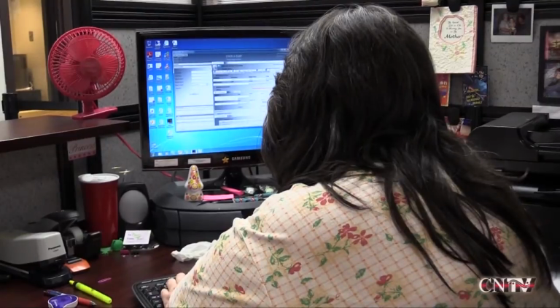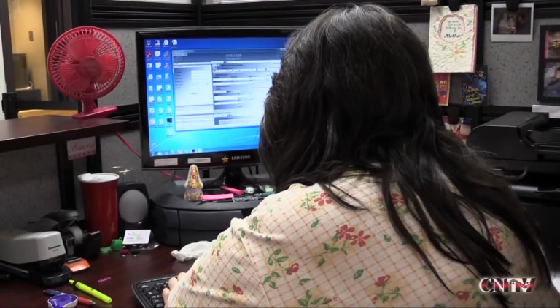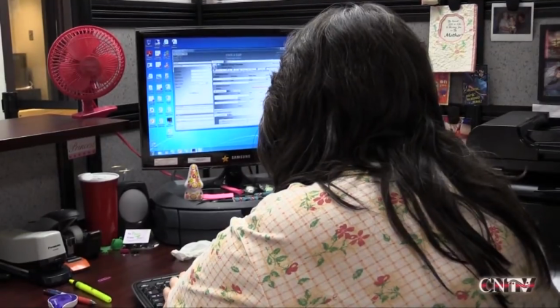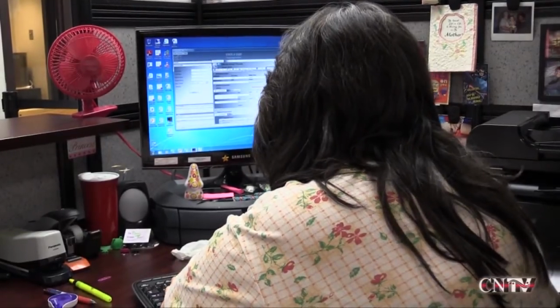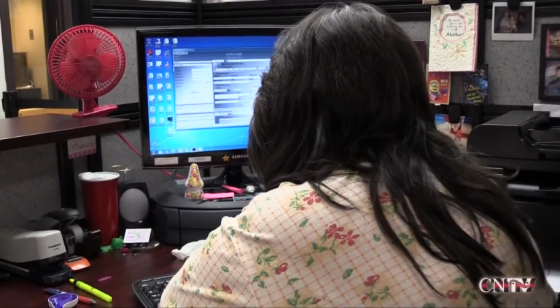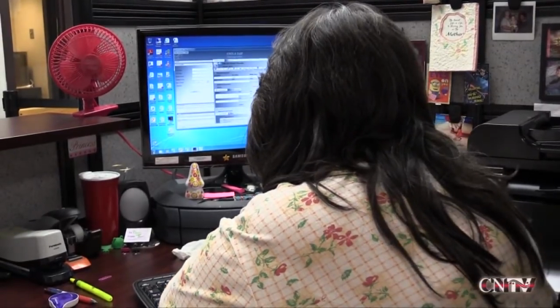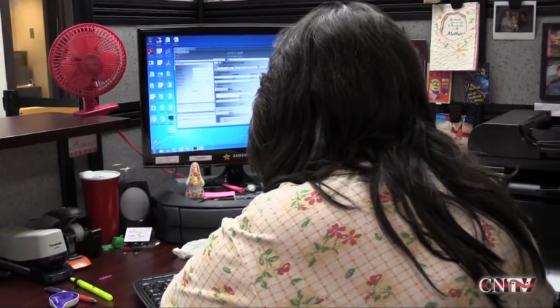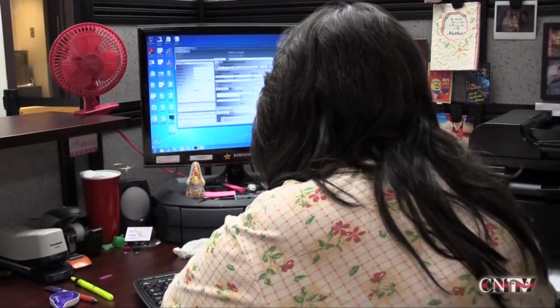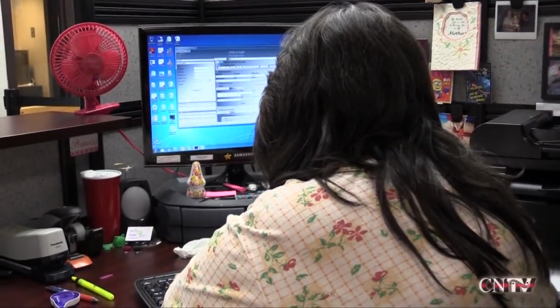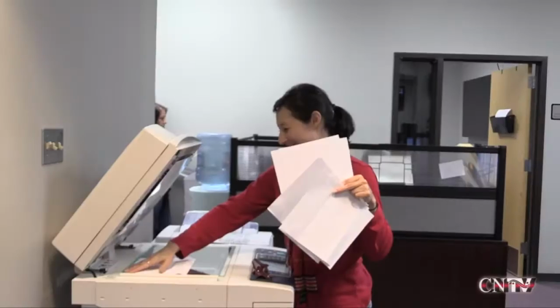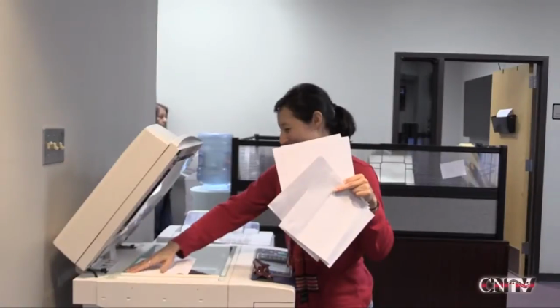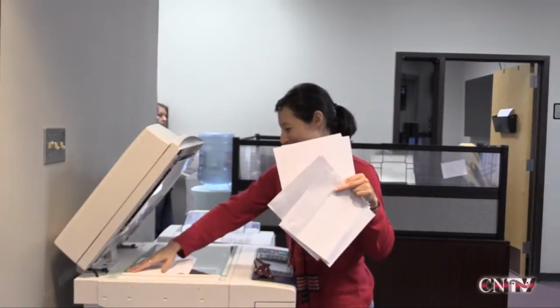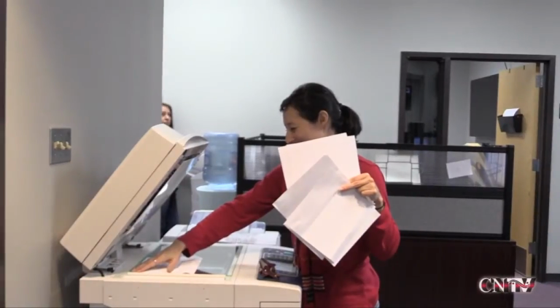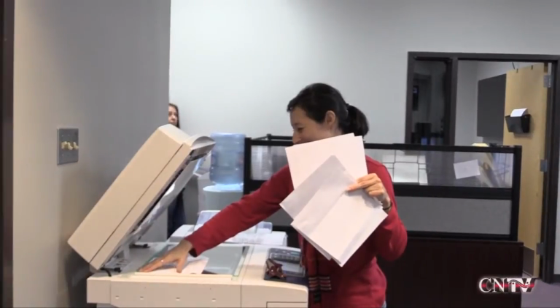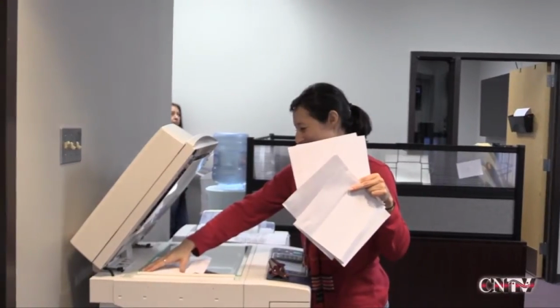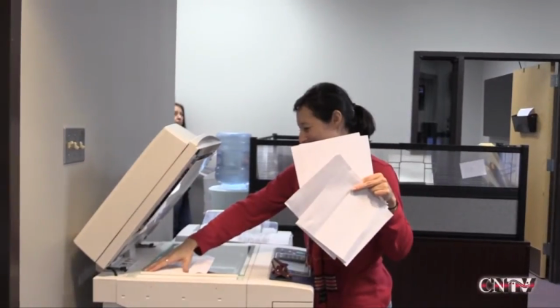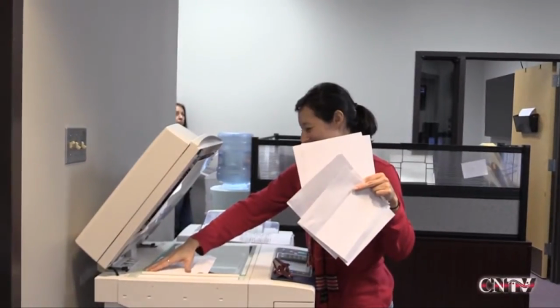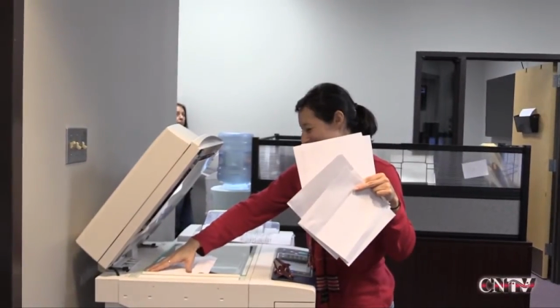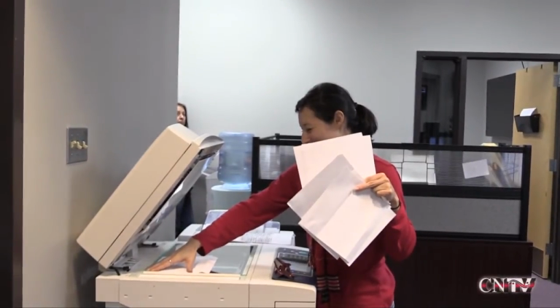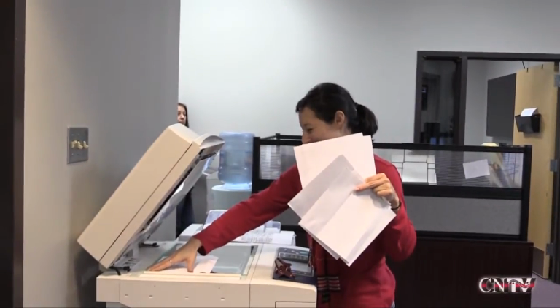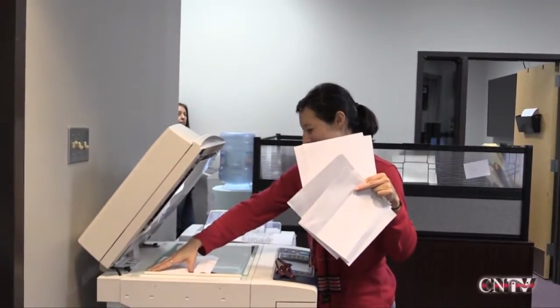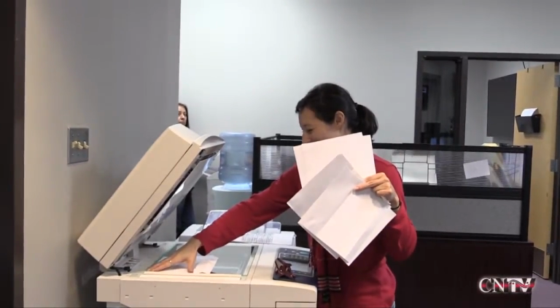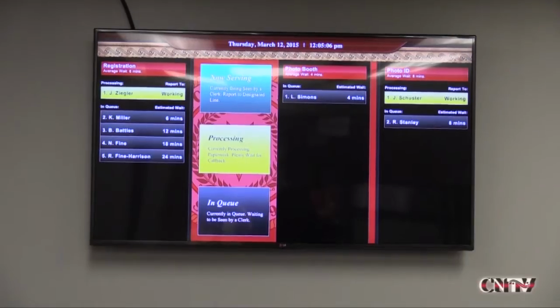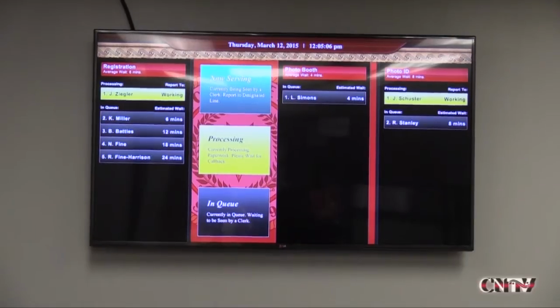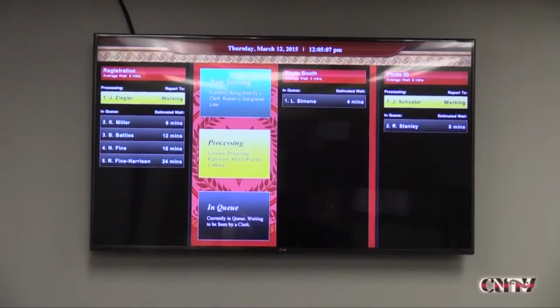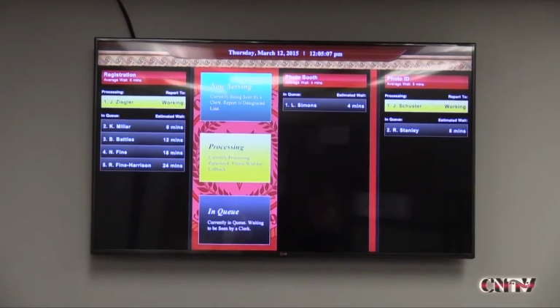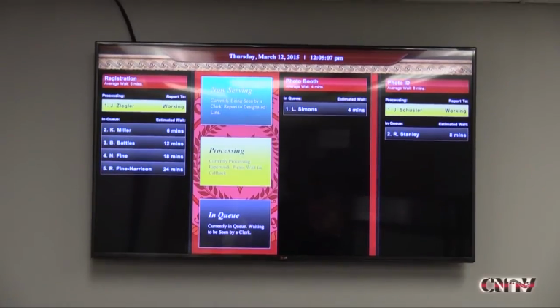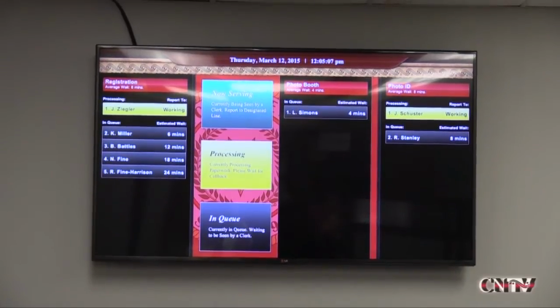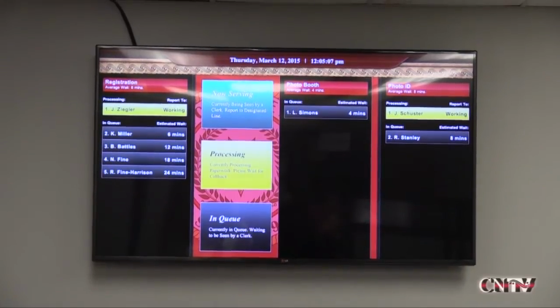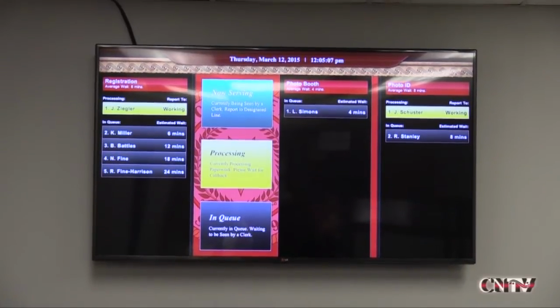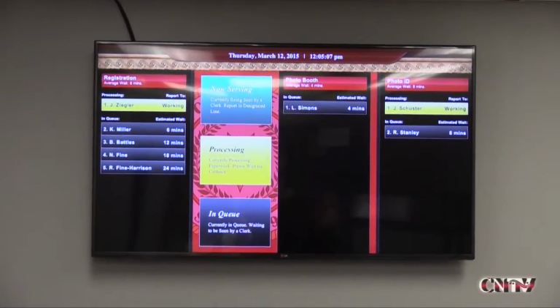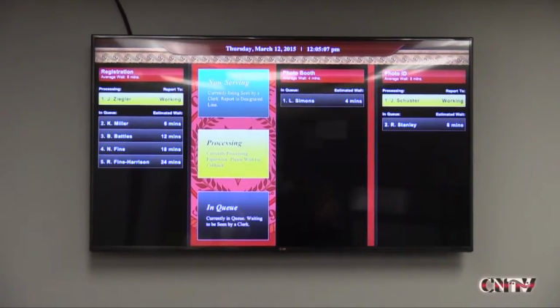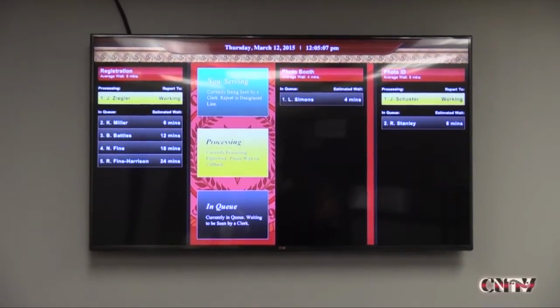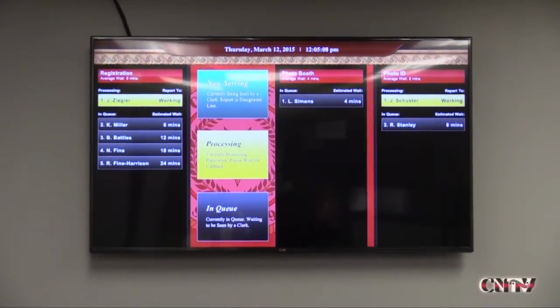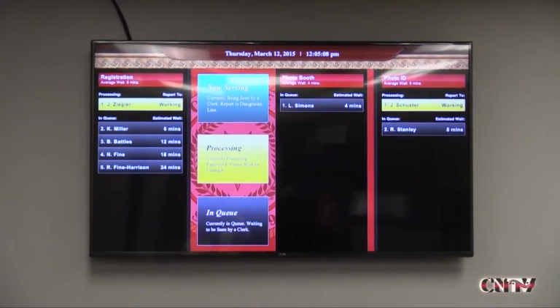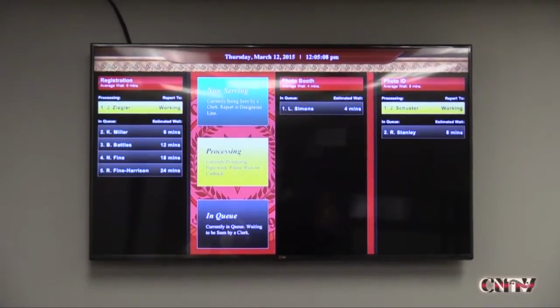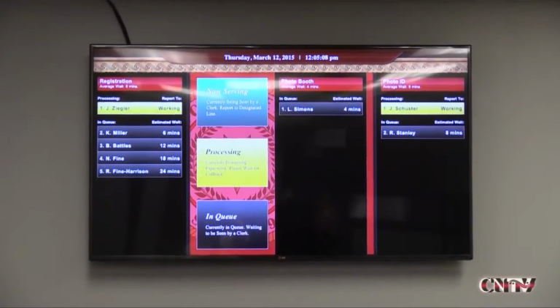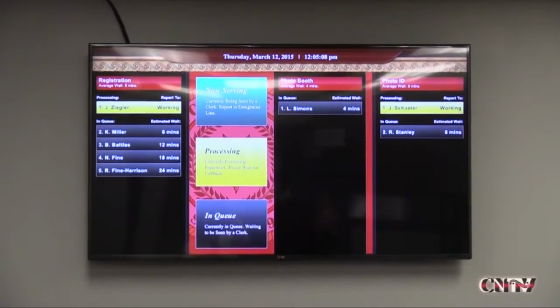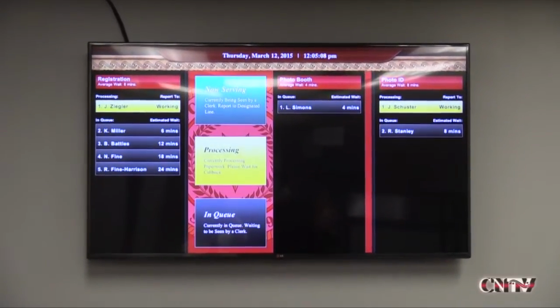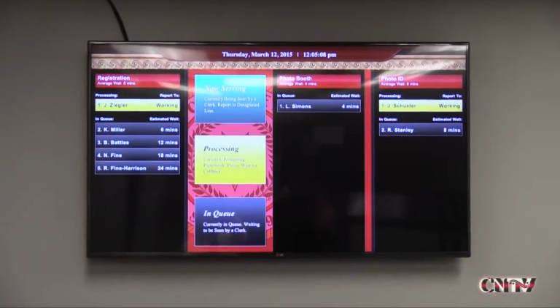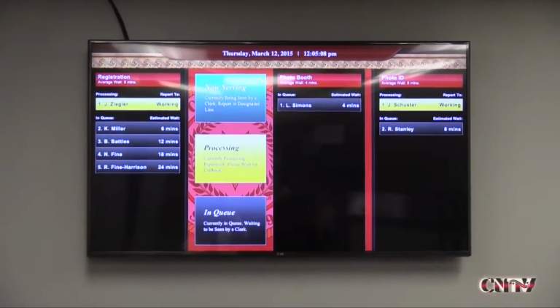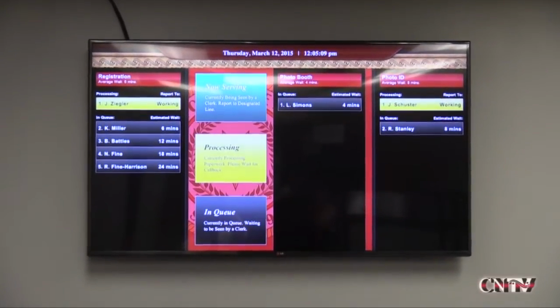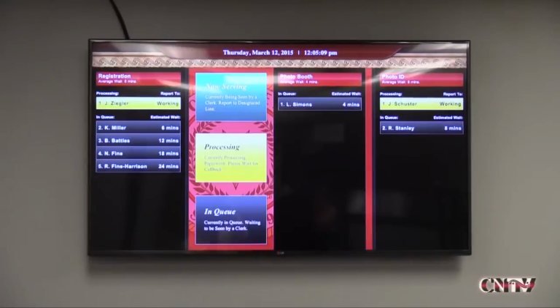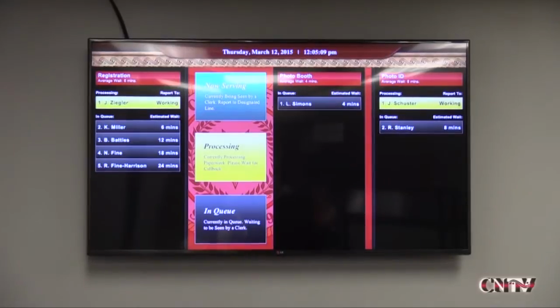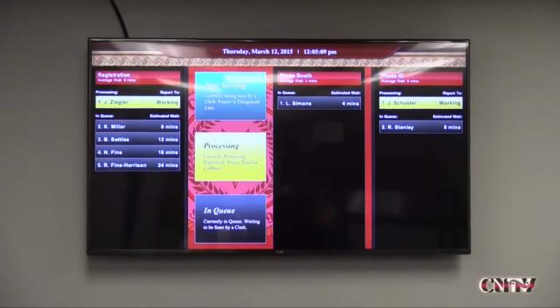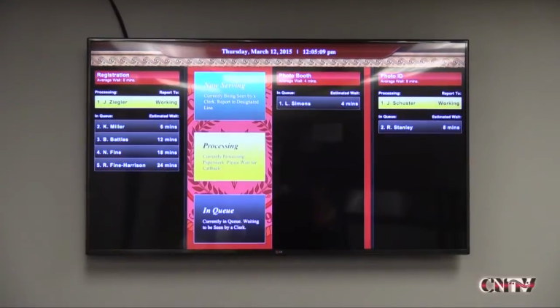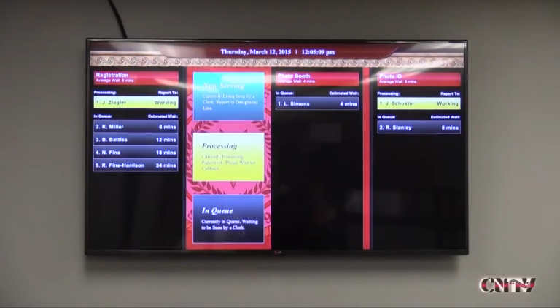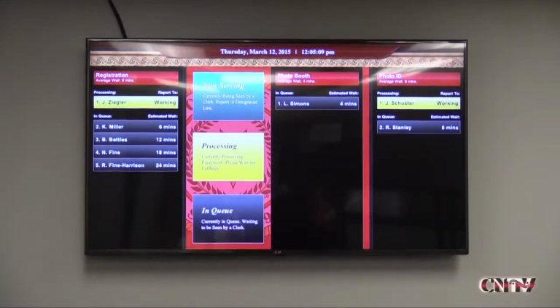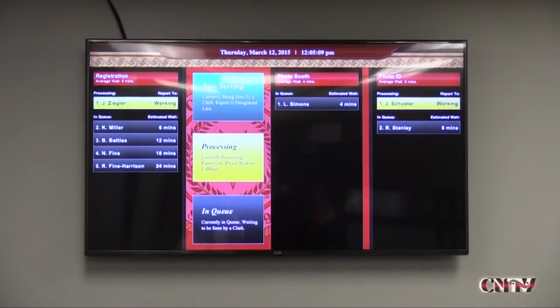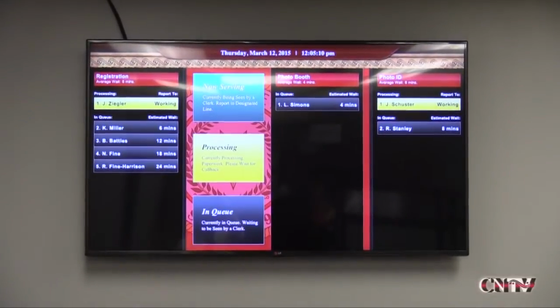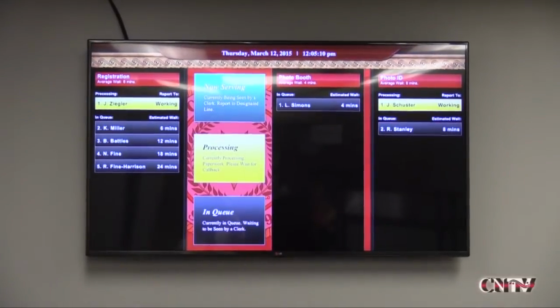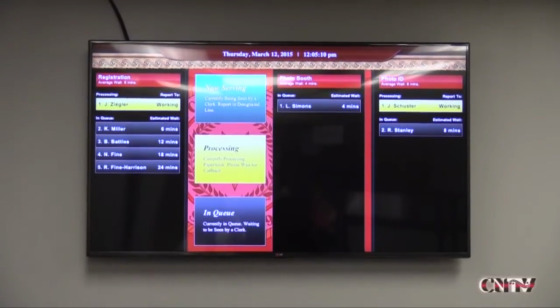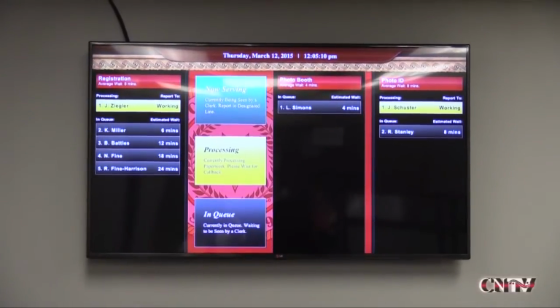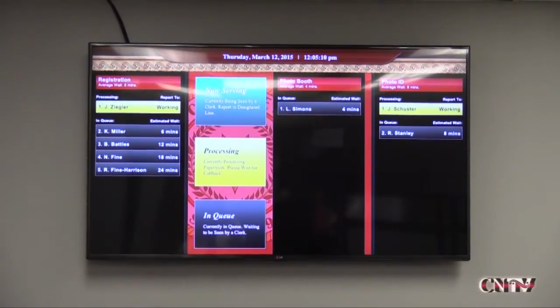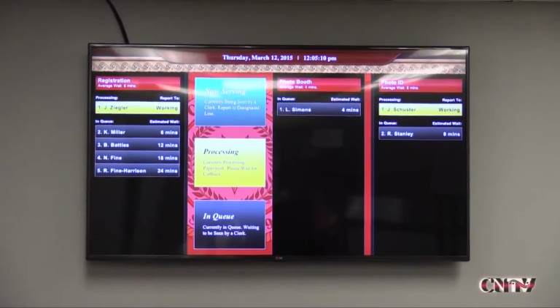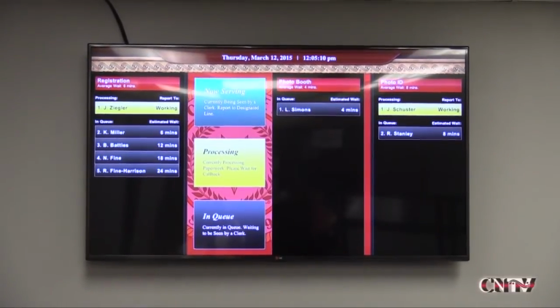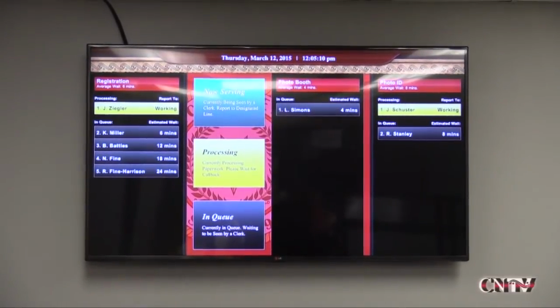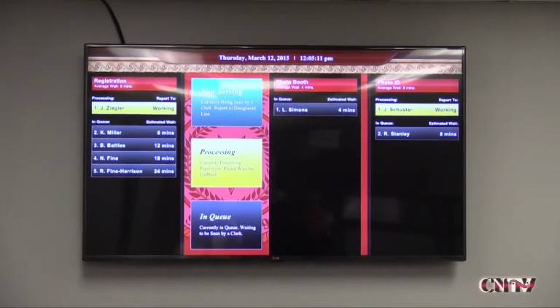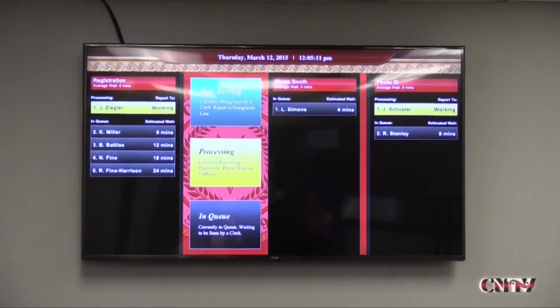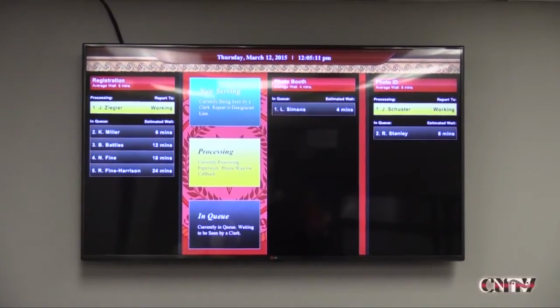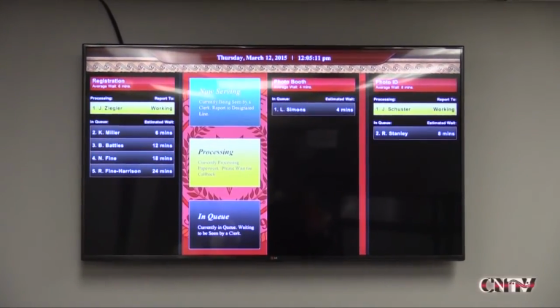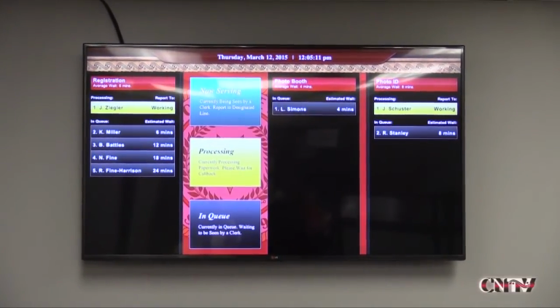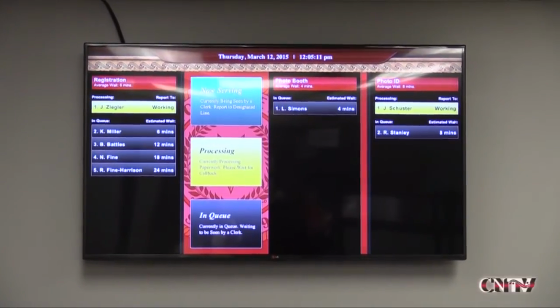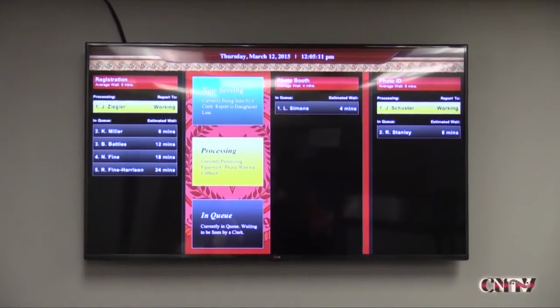This customer queuing application is also currently being looked at for use in some Cherokee Nation Tag Office locations.